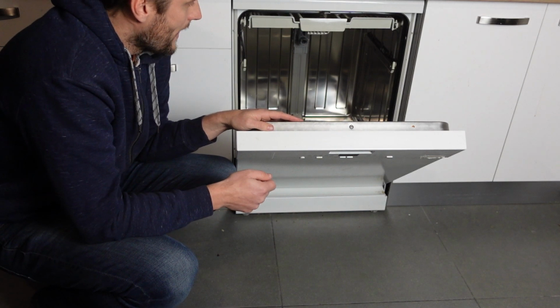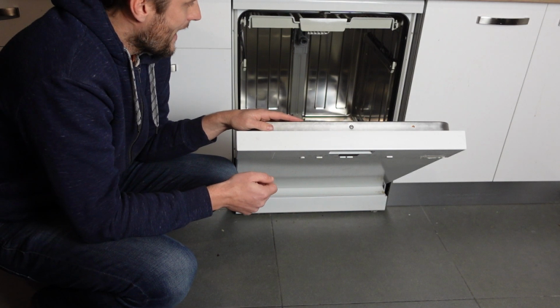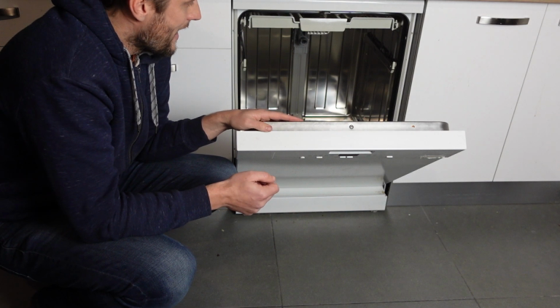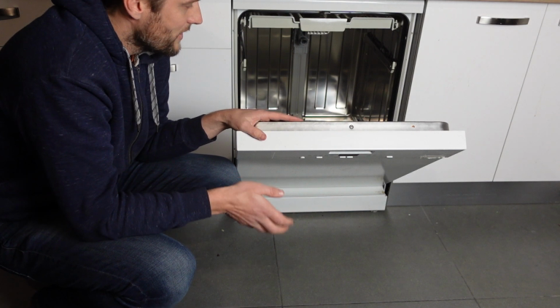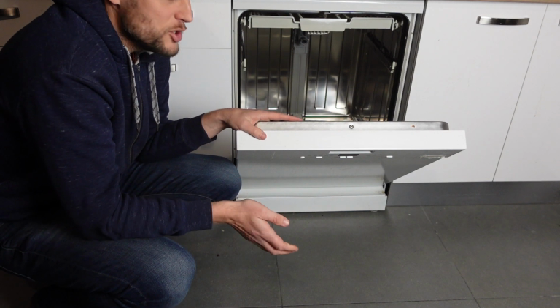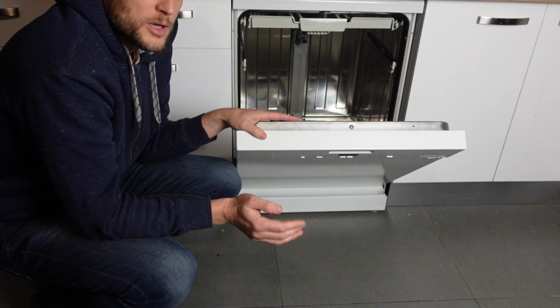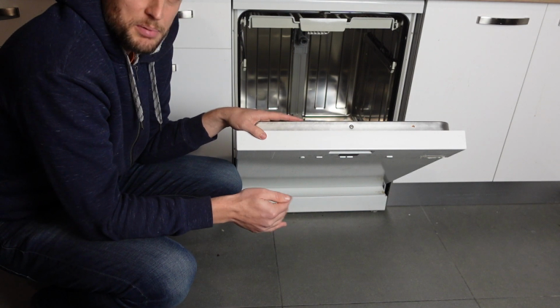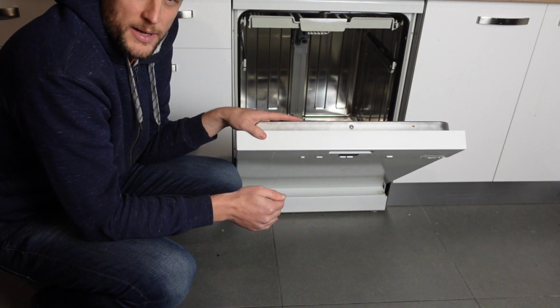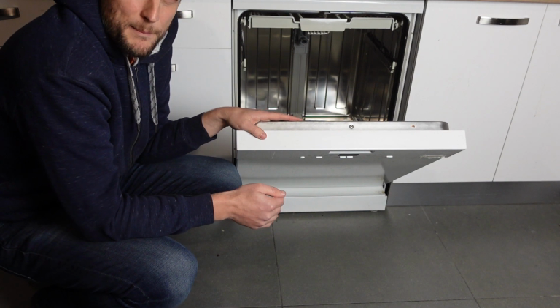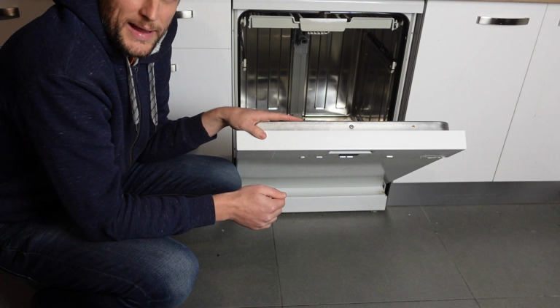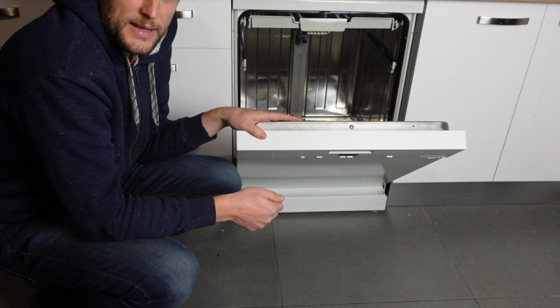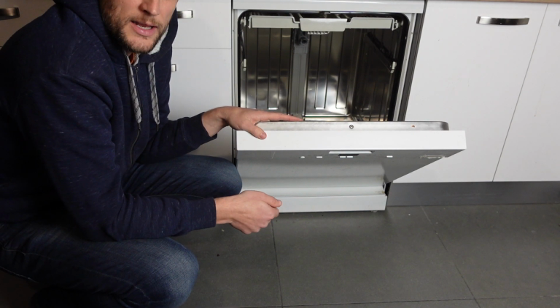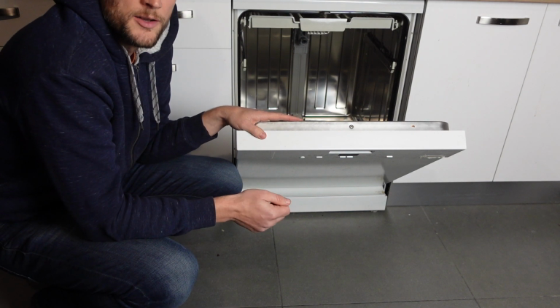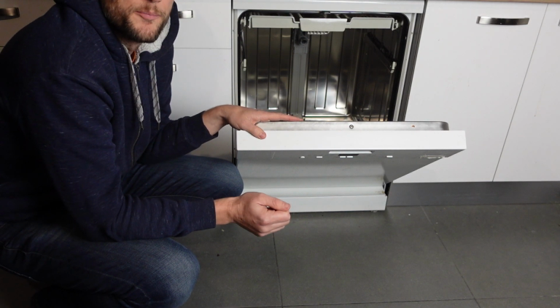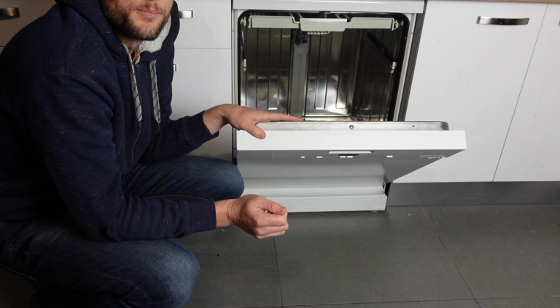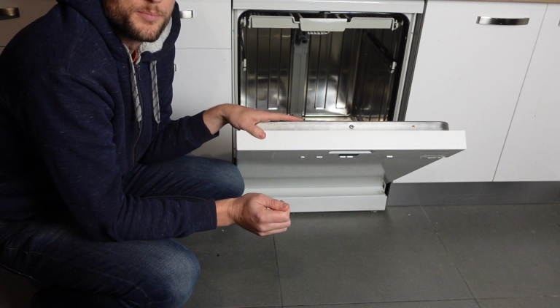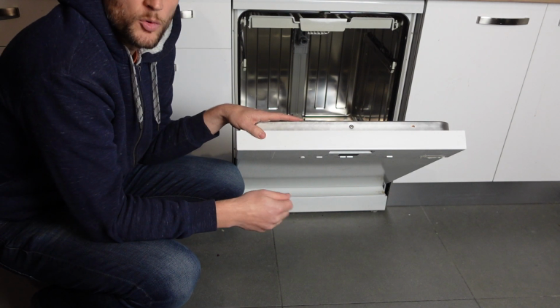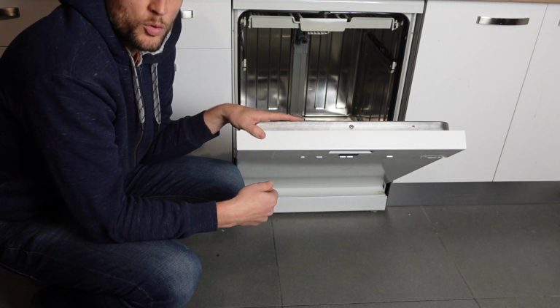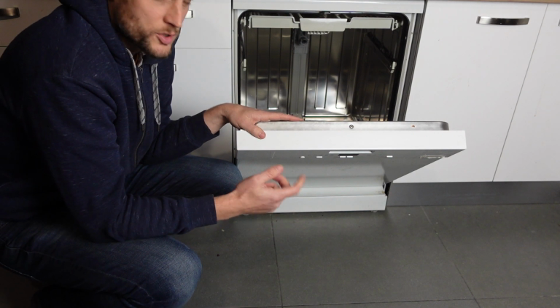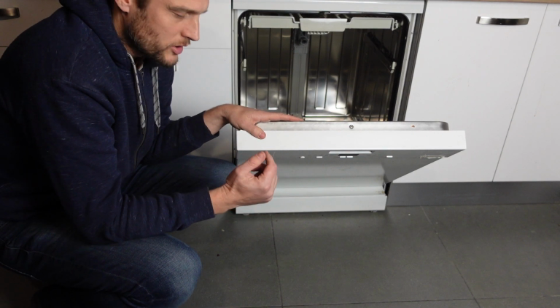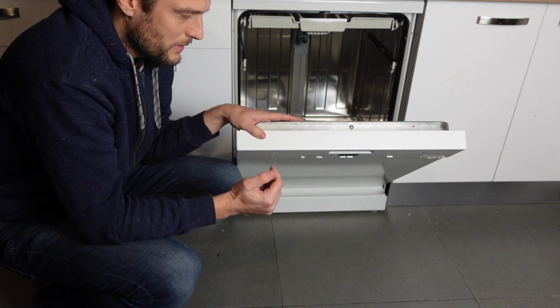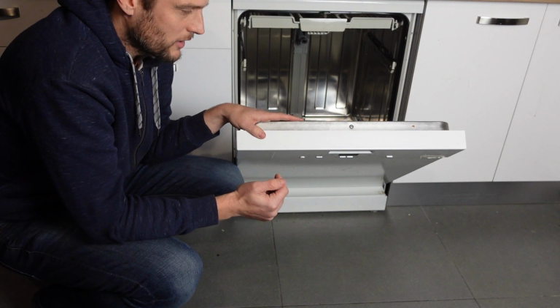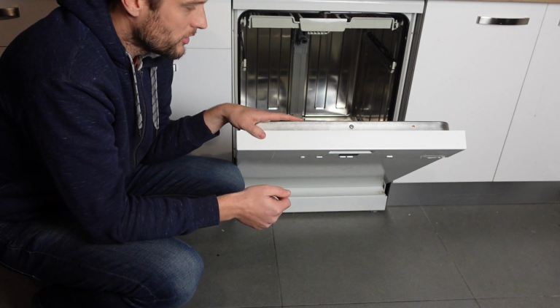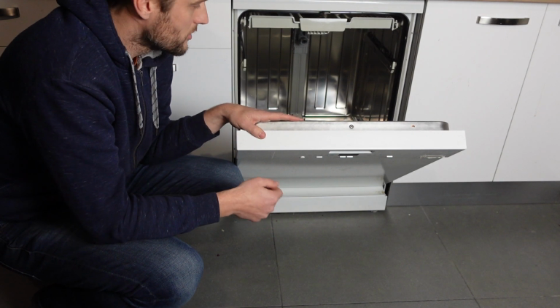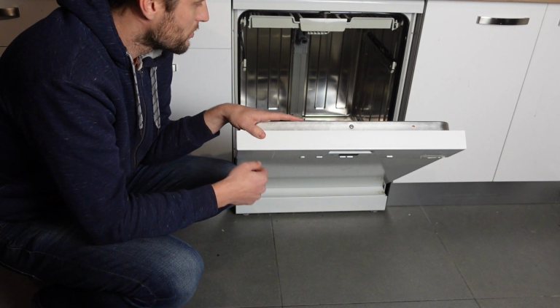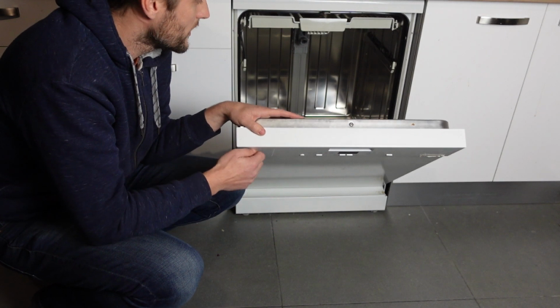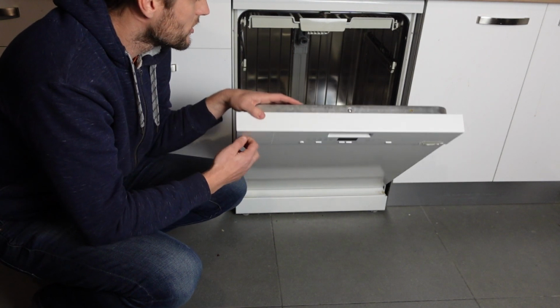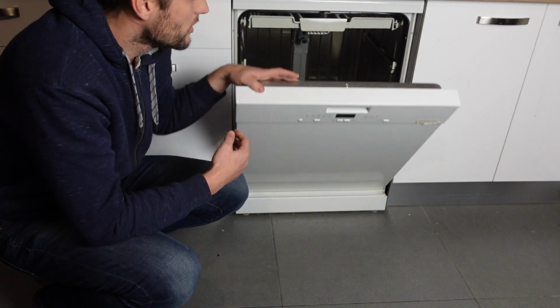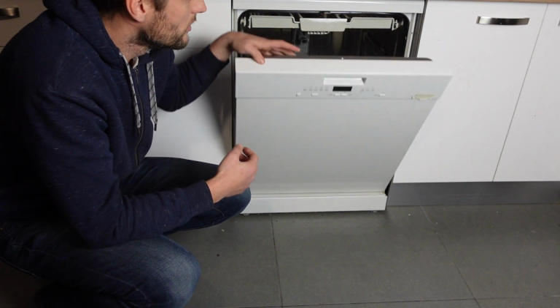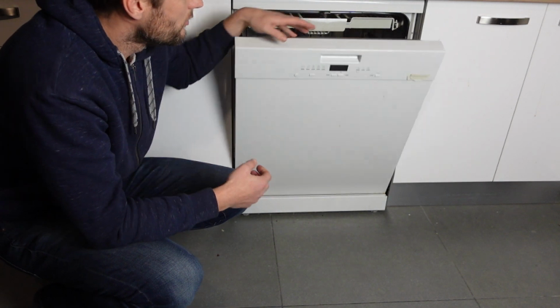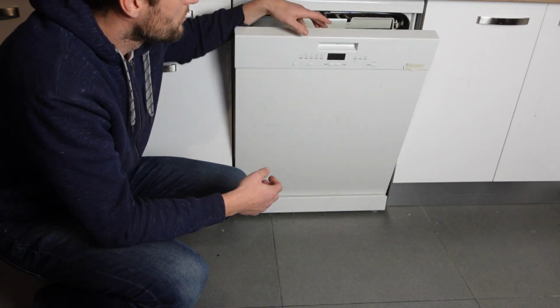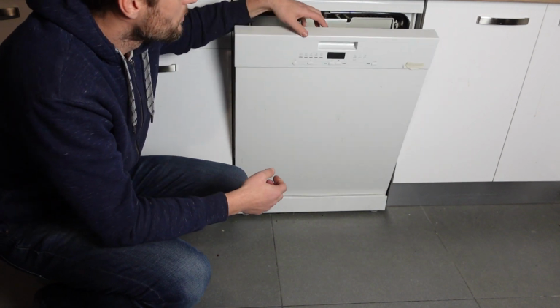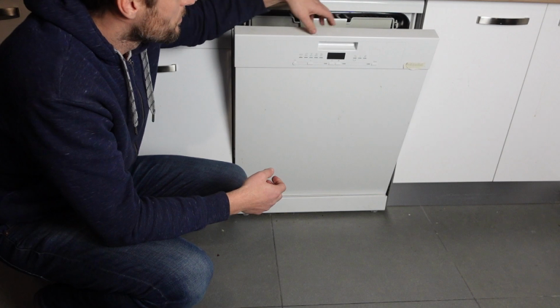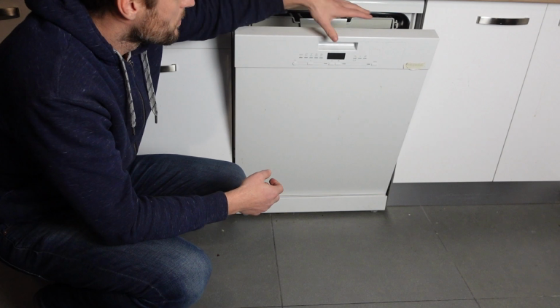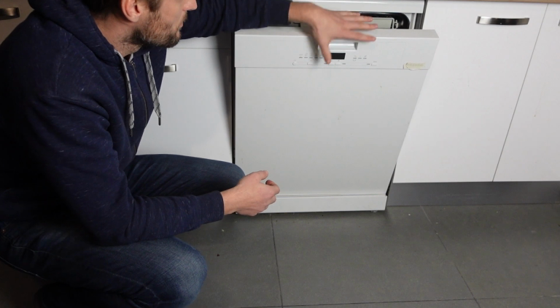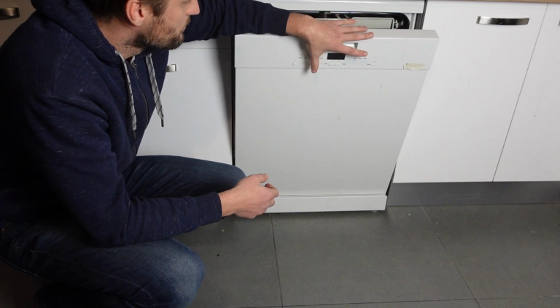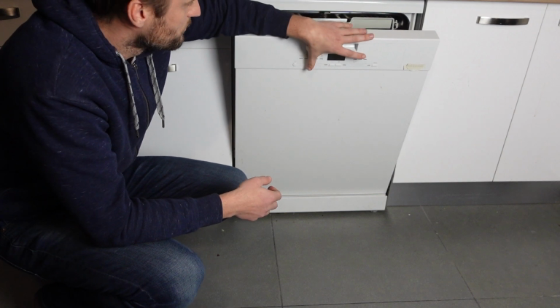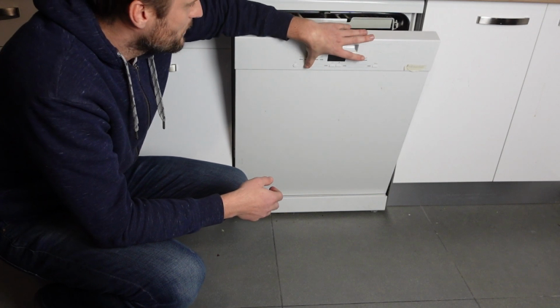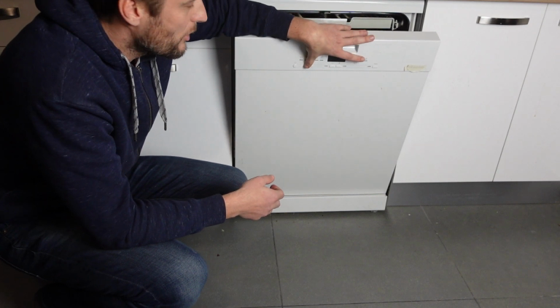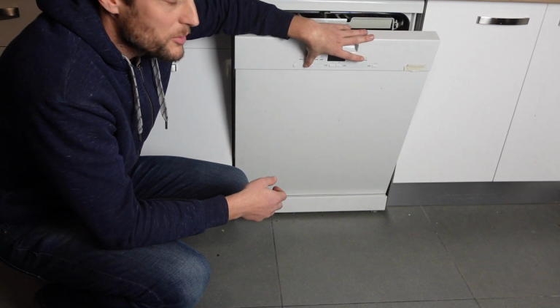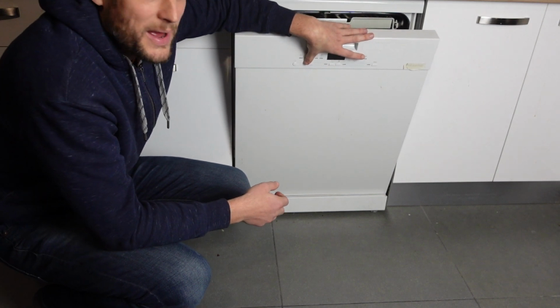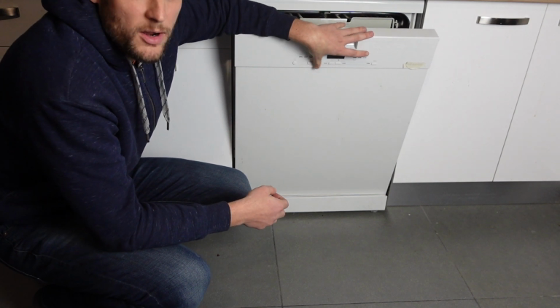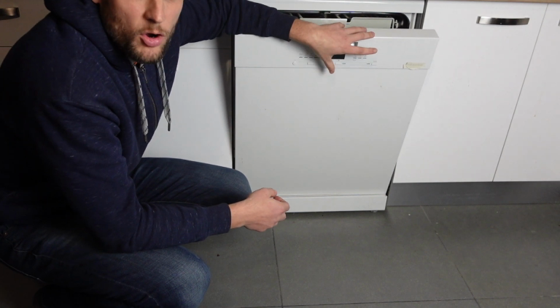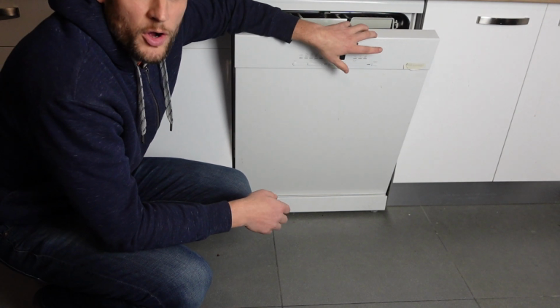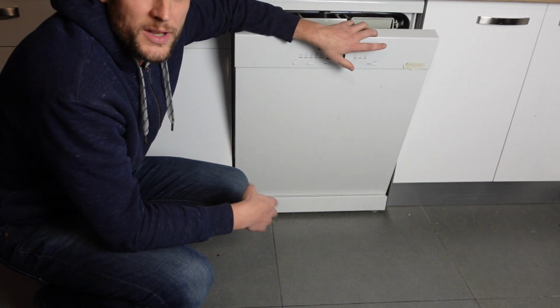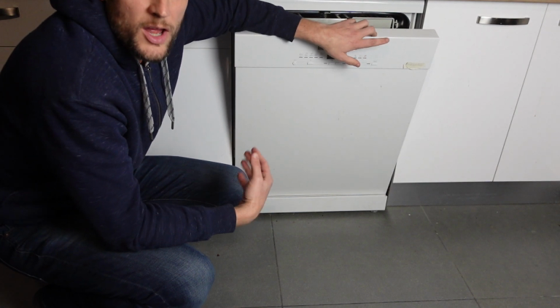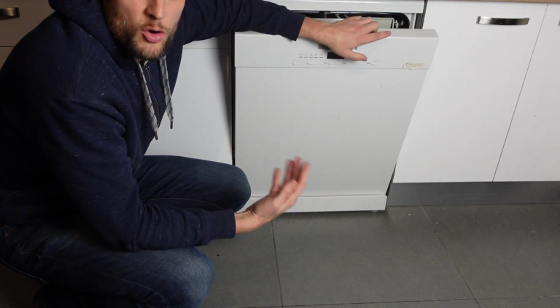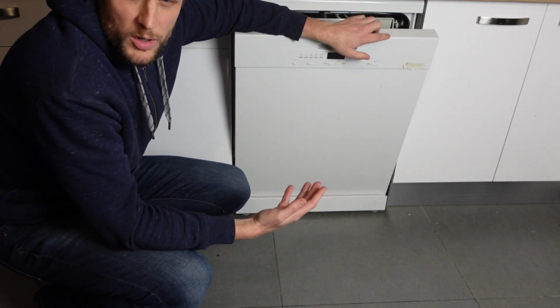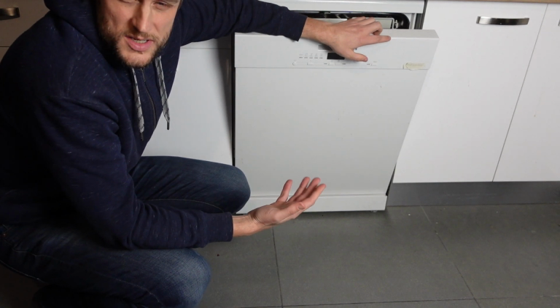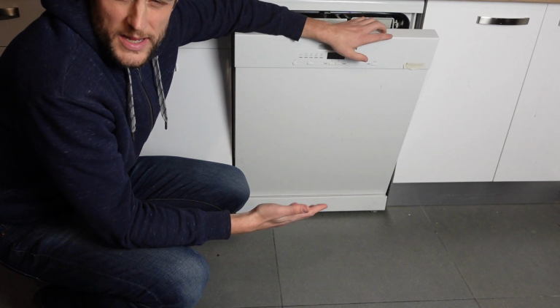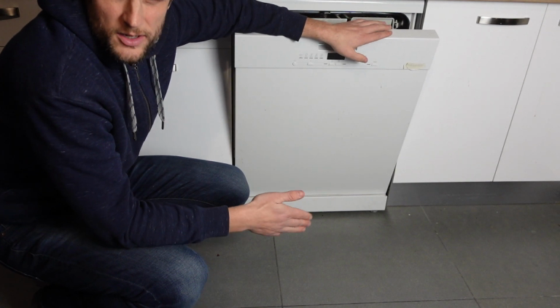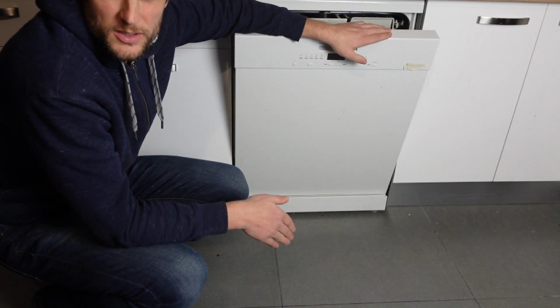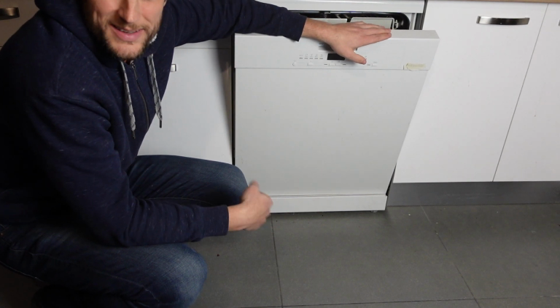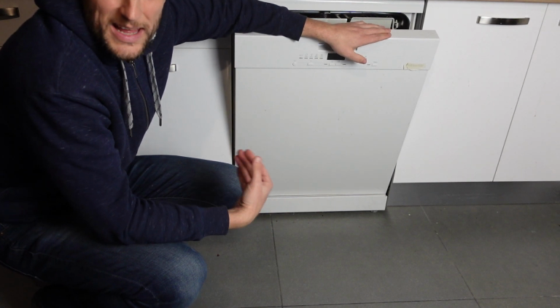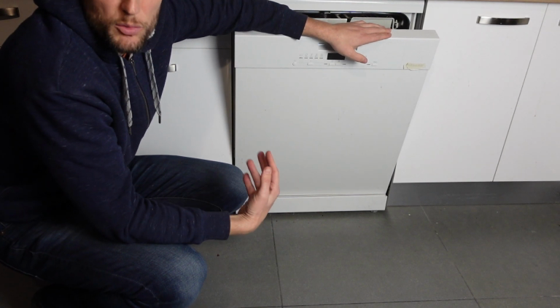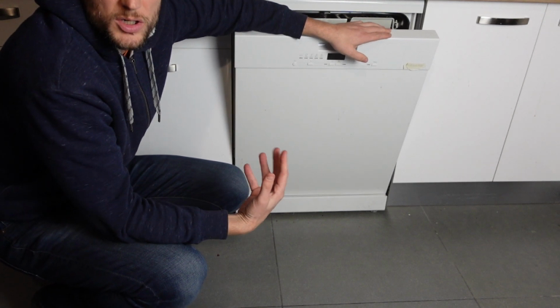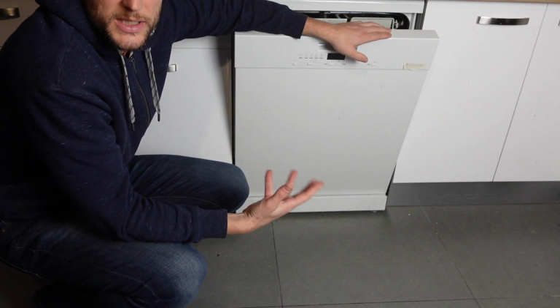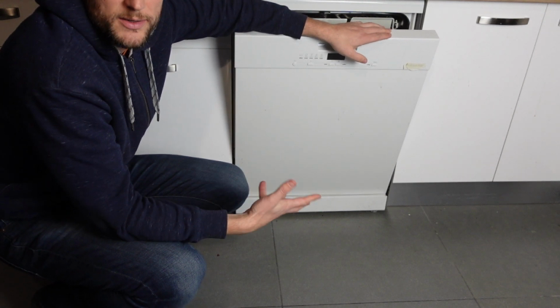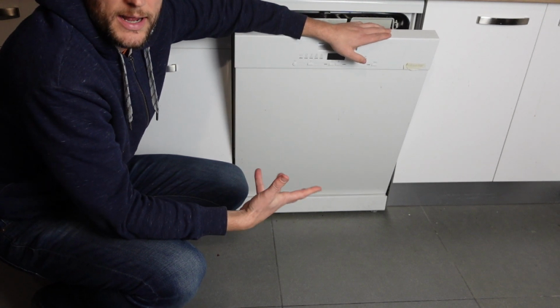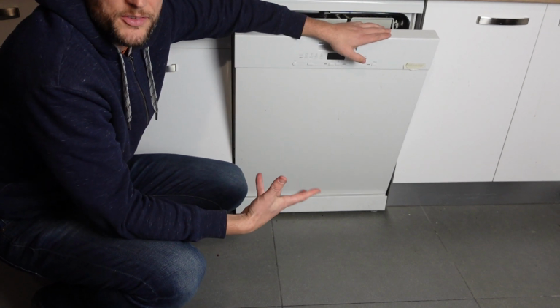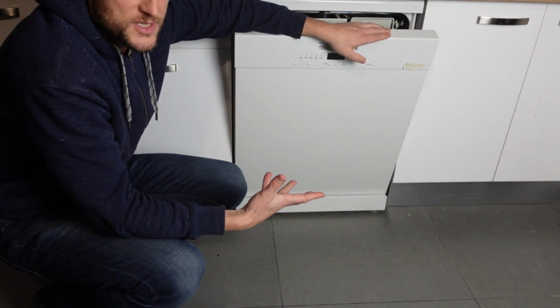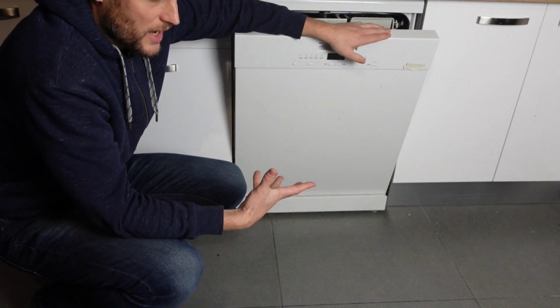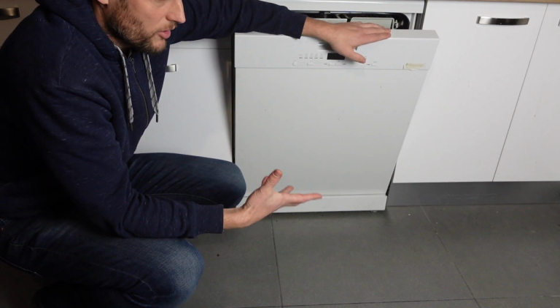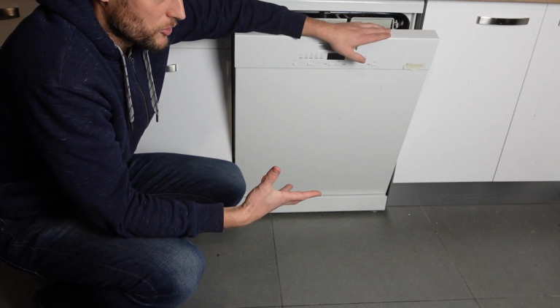Then you can plug it back in or turn it back on at the breaker, power it back on, run a cycle, and that will clear out this error.